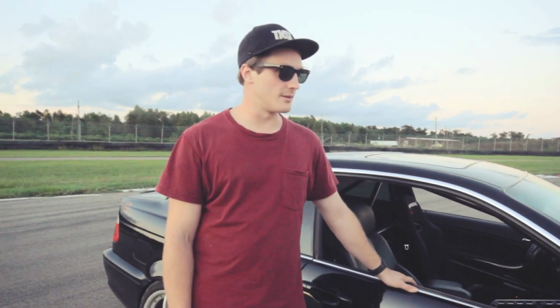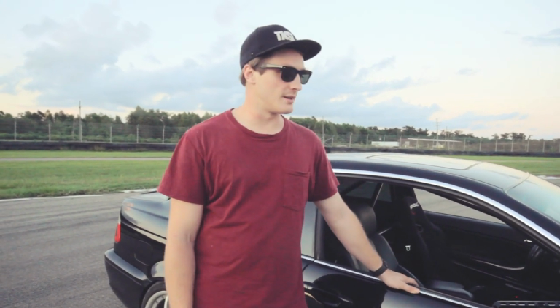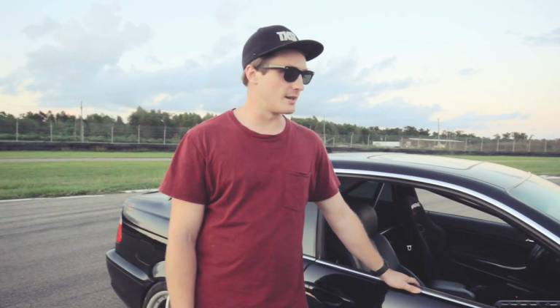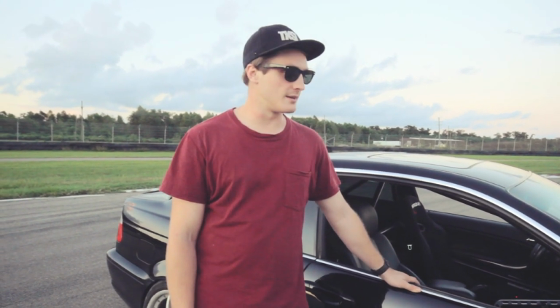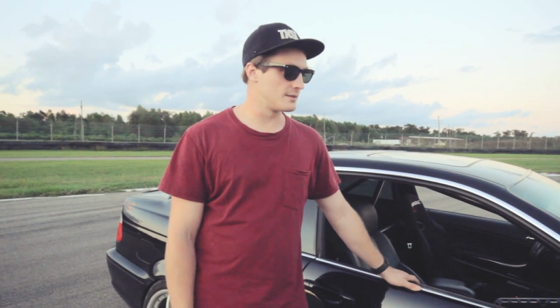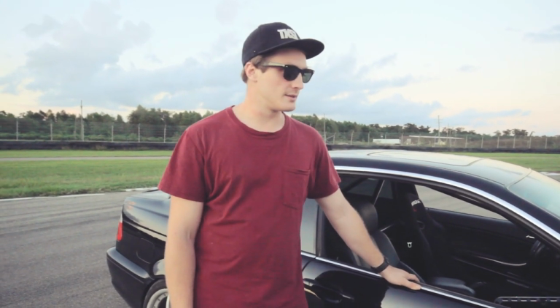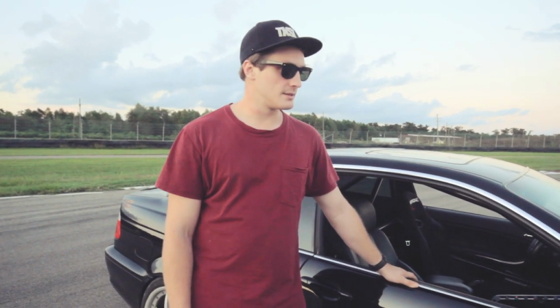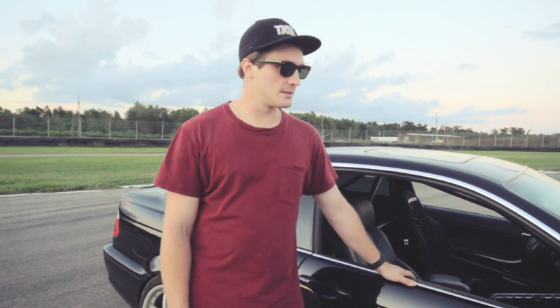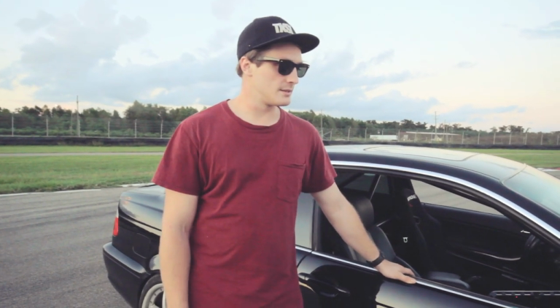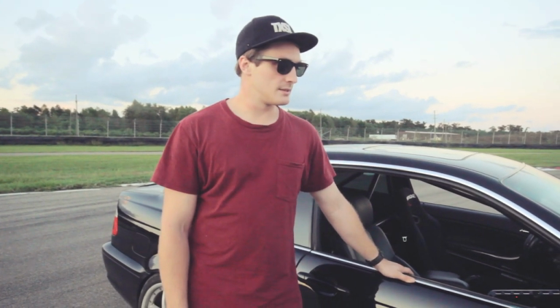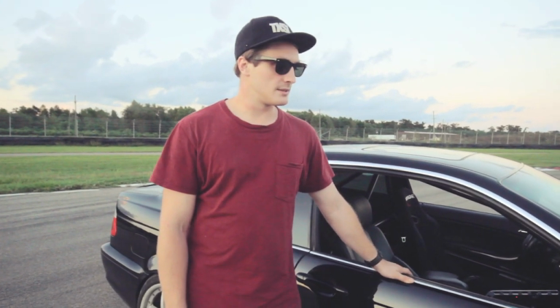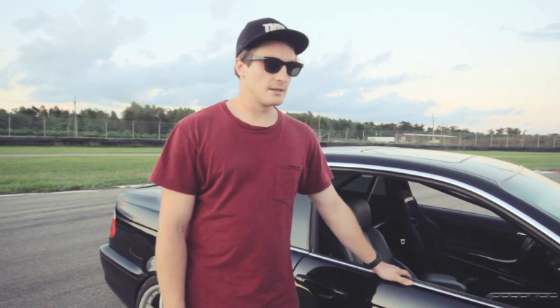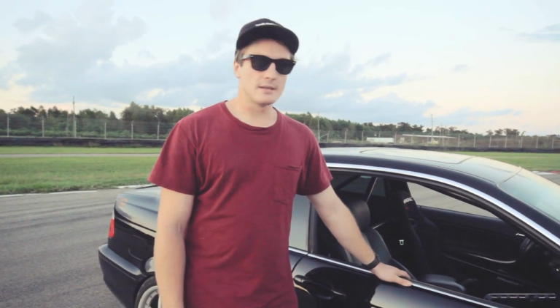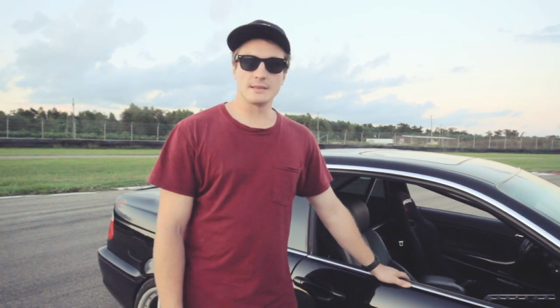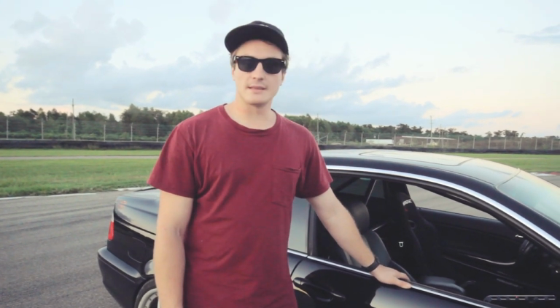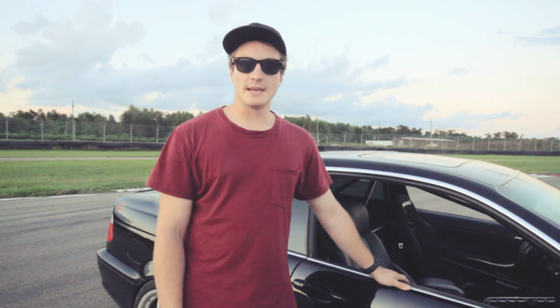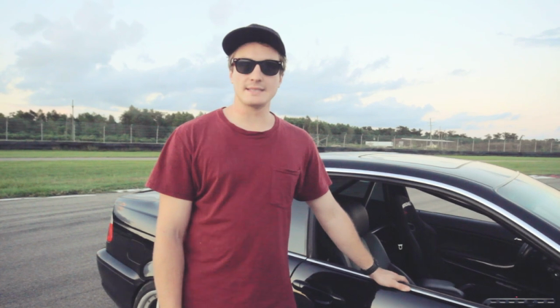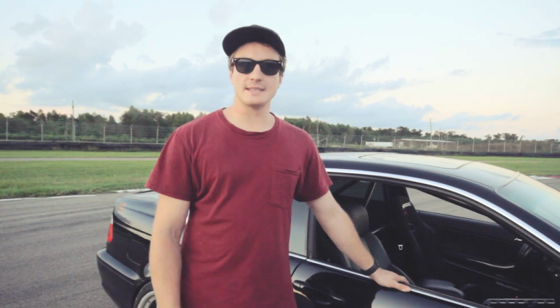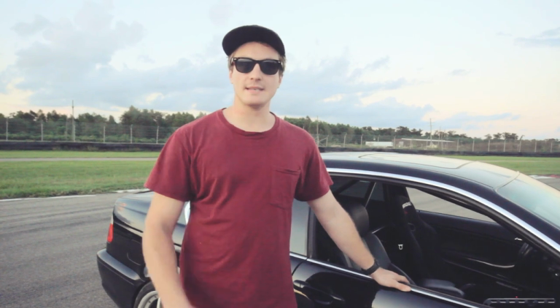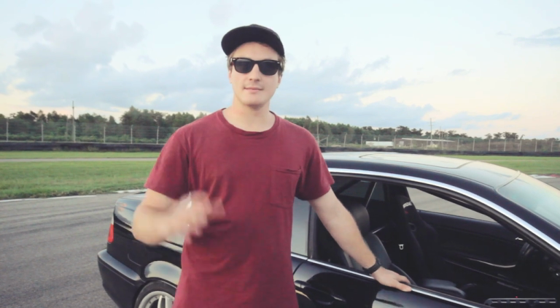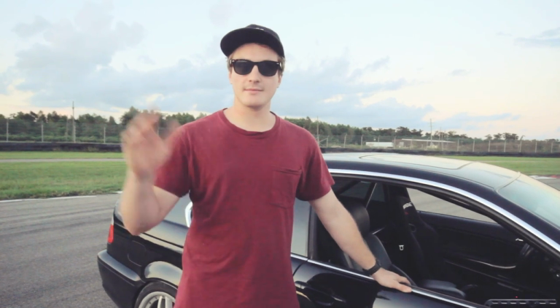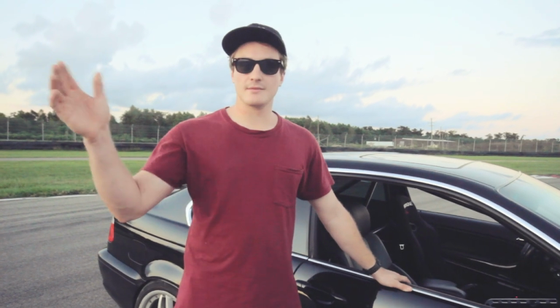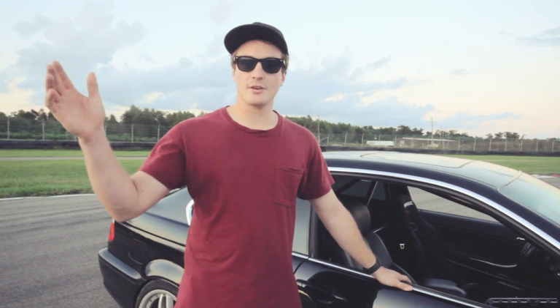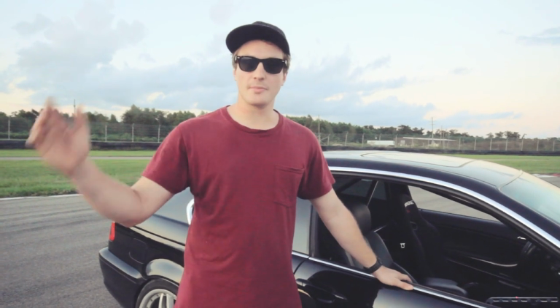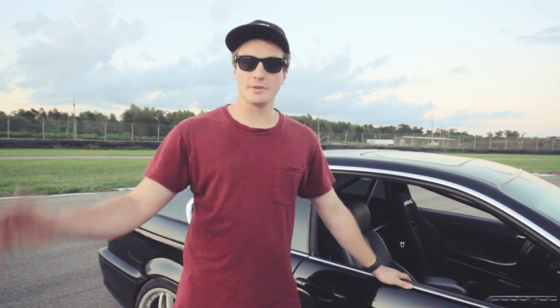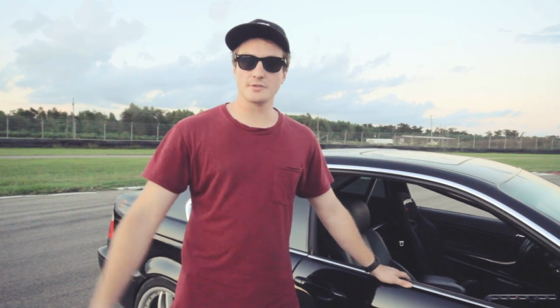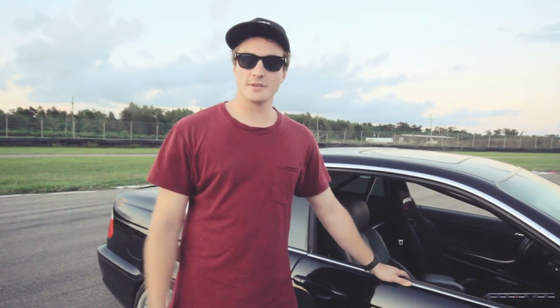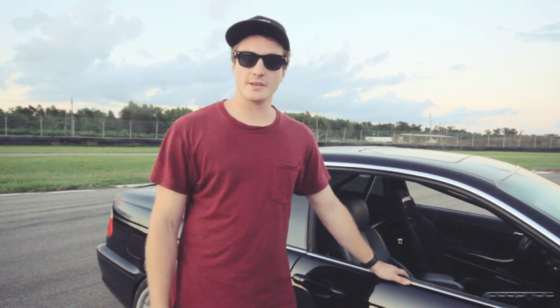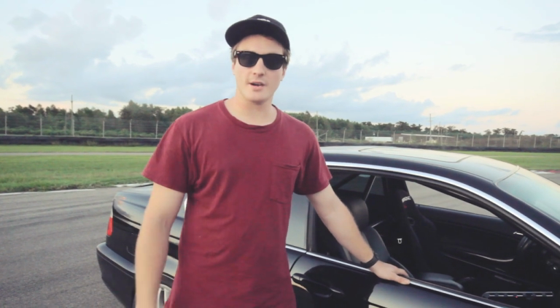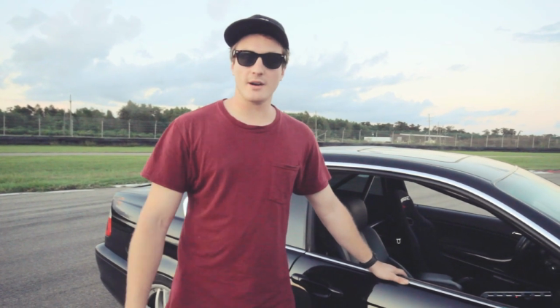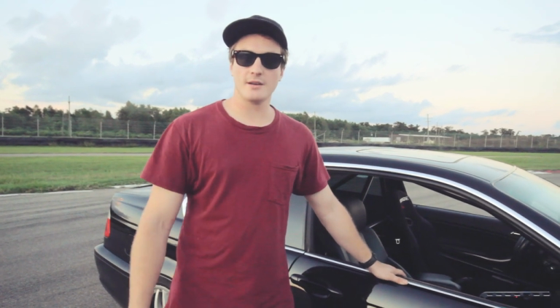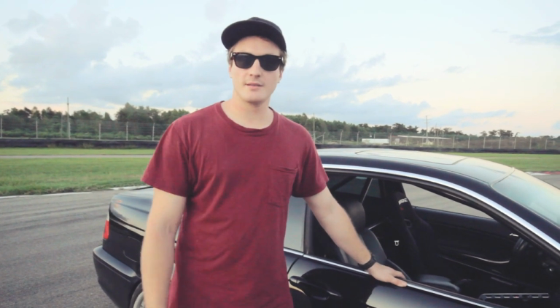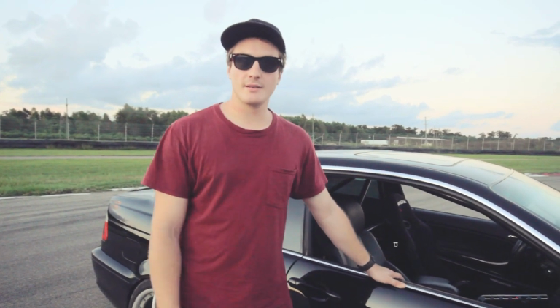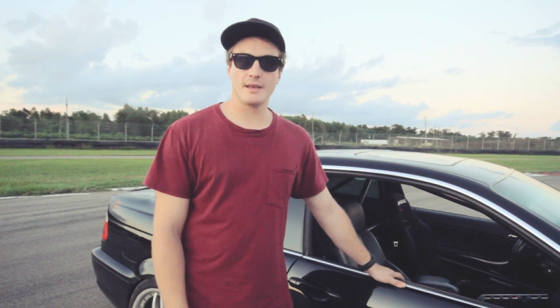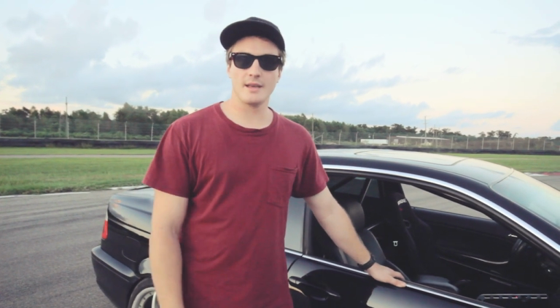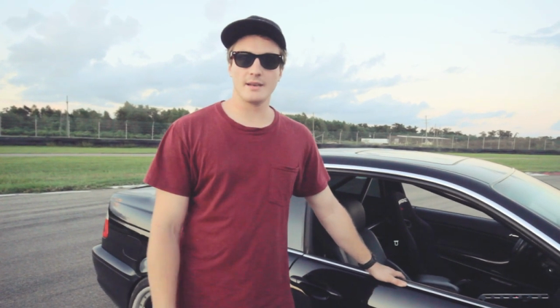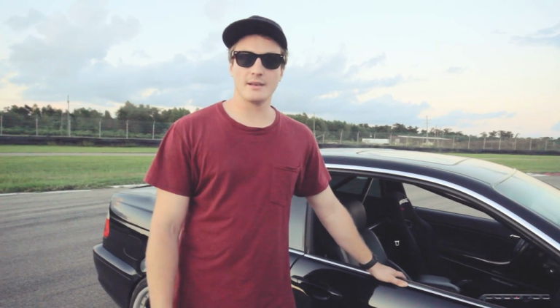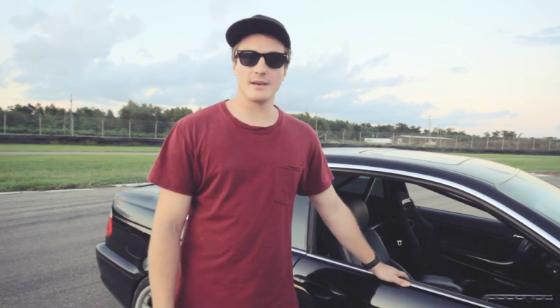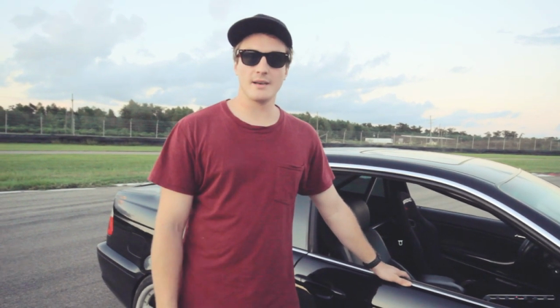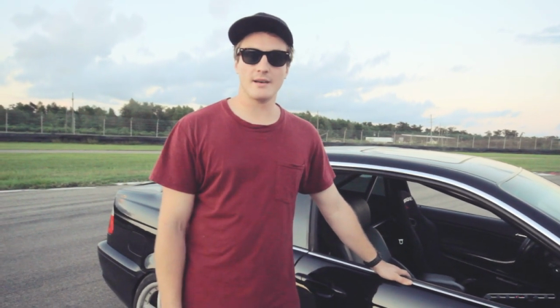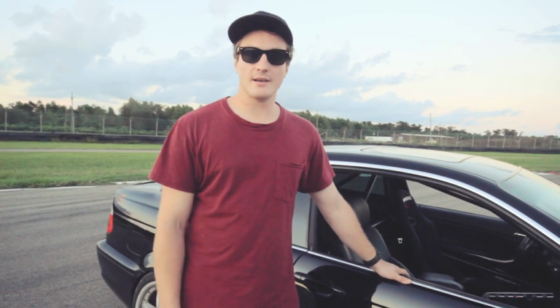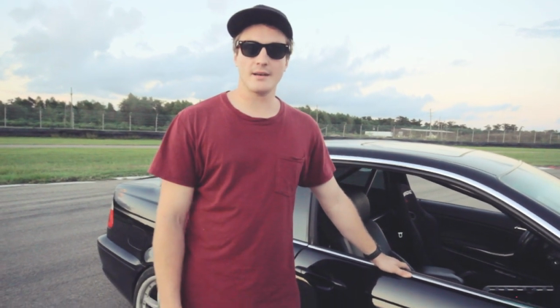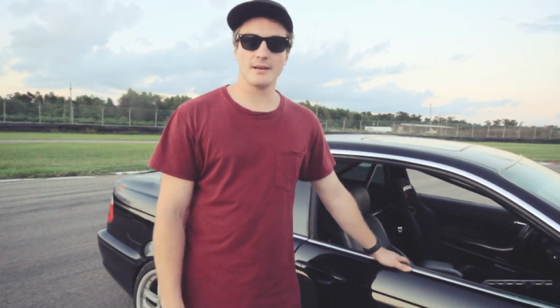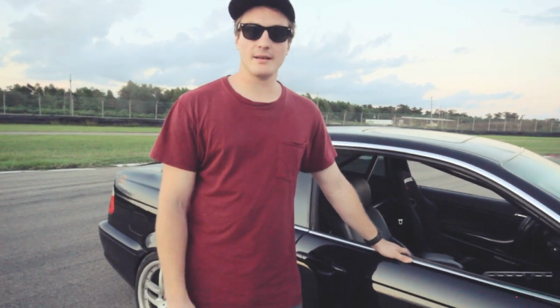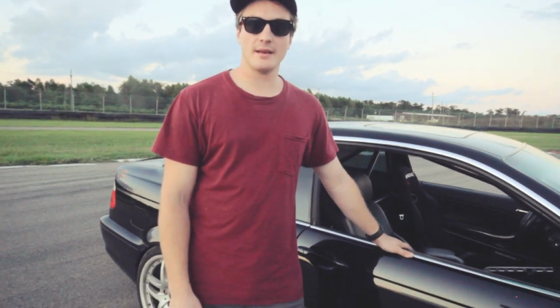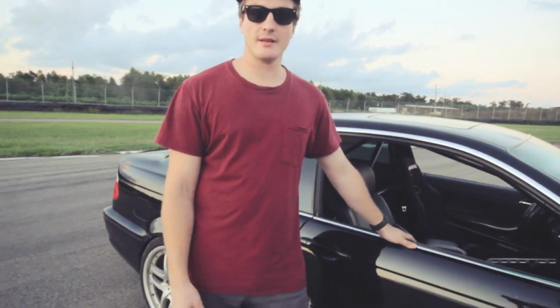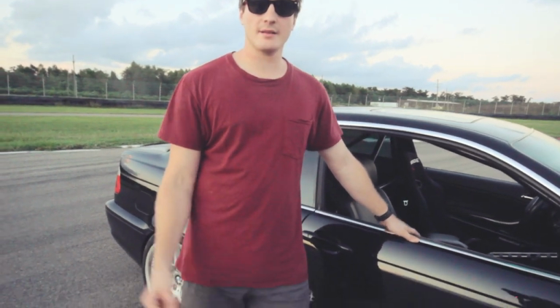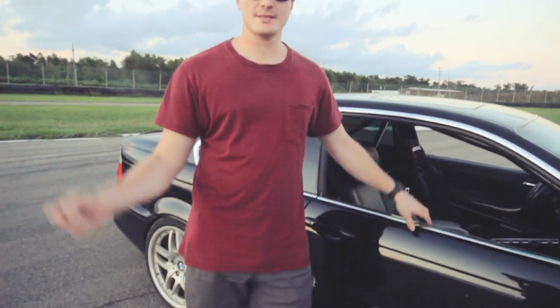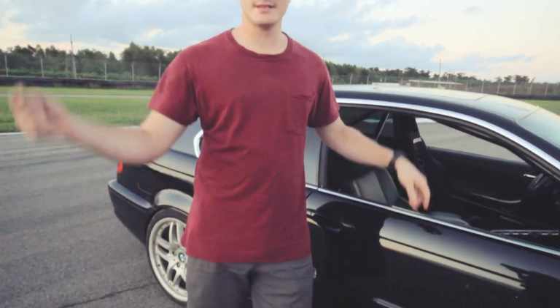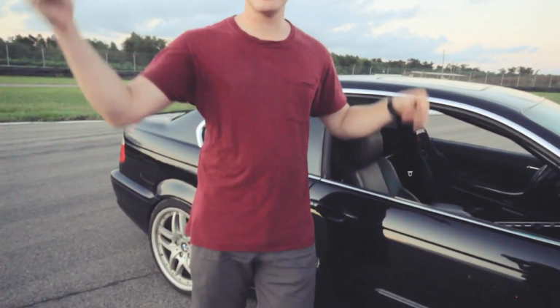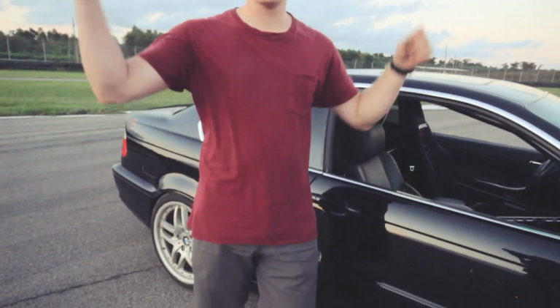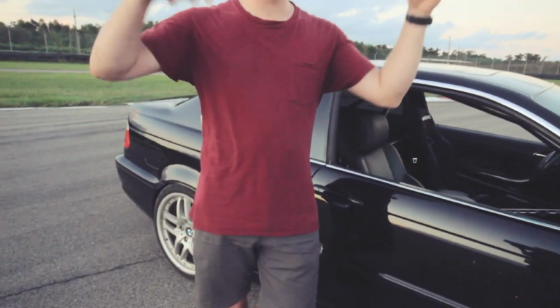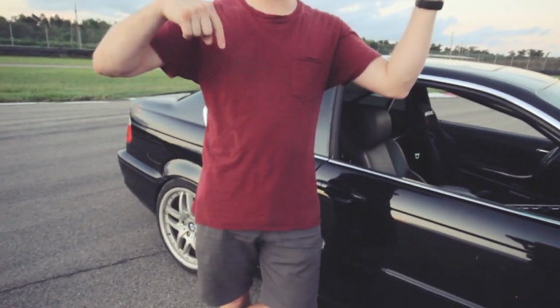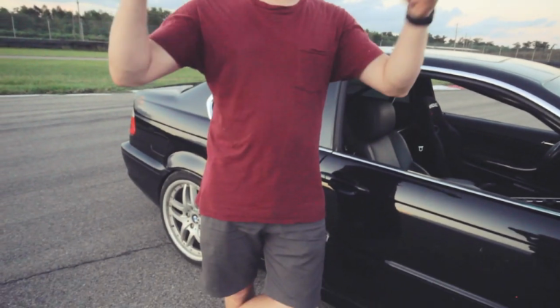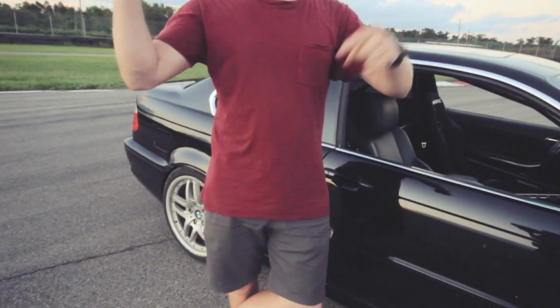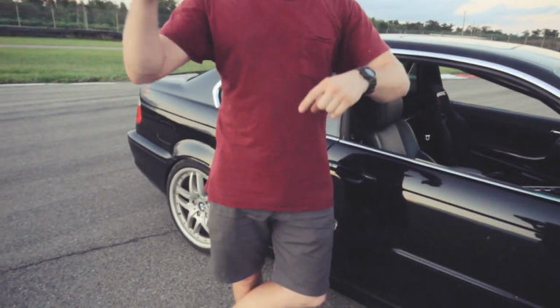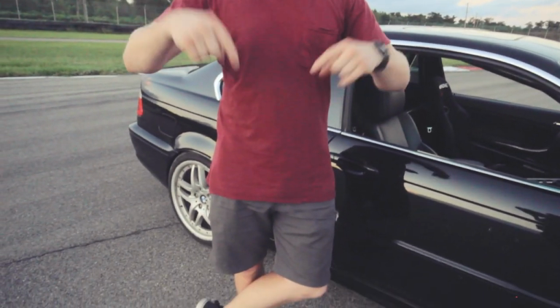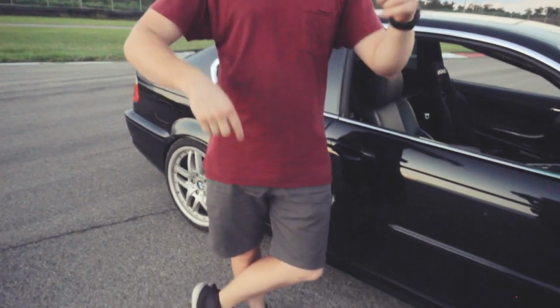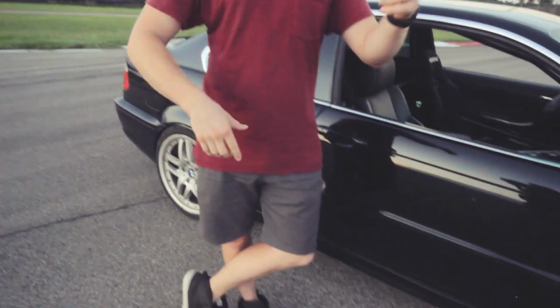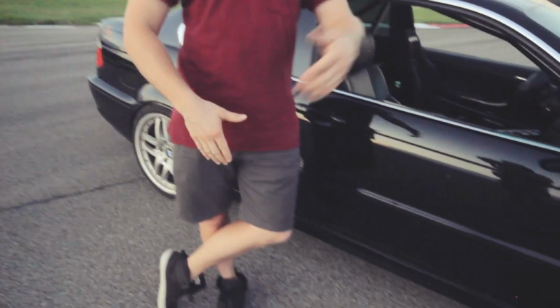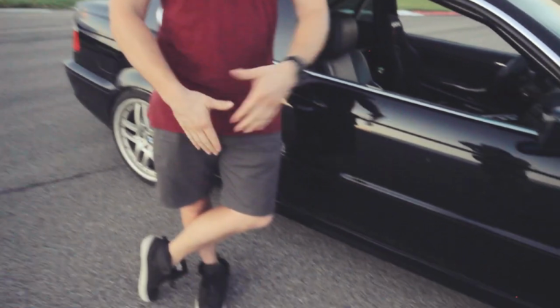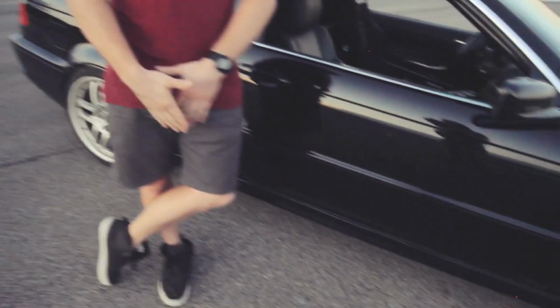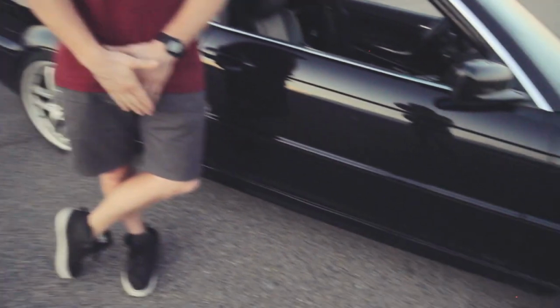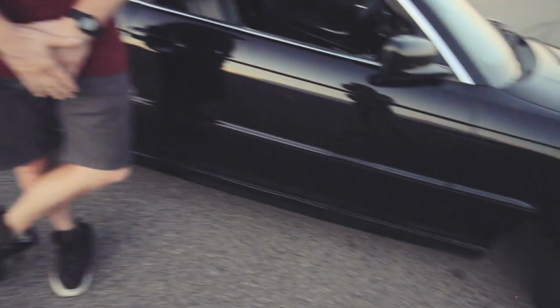So that's it. I hope you enjoyed the car, and here are some drifting videos.